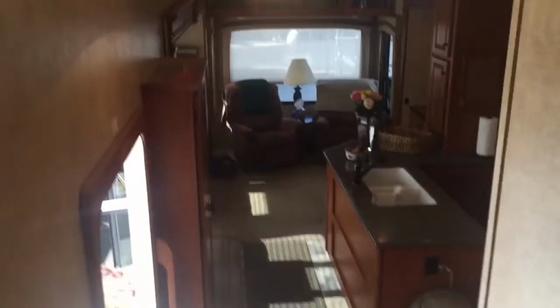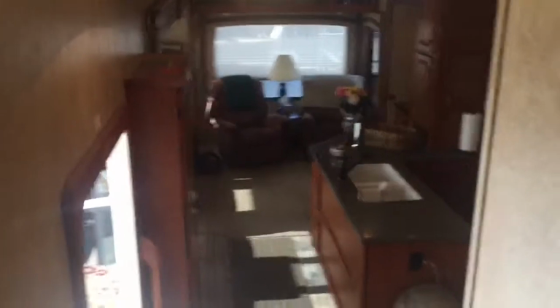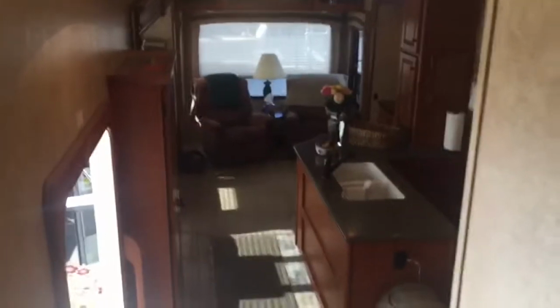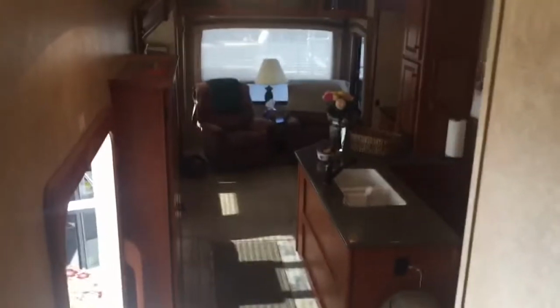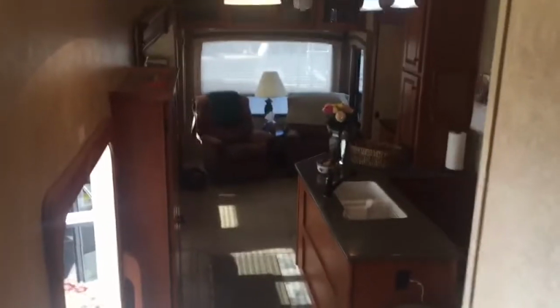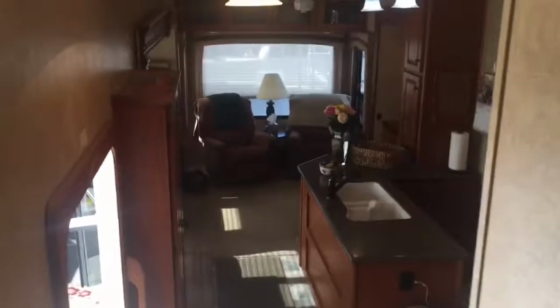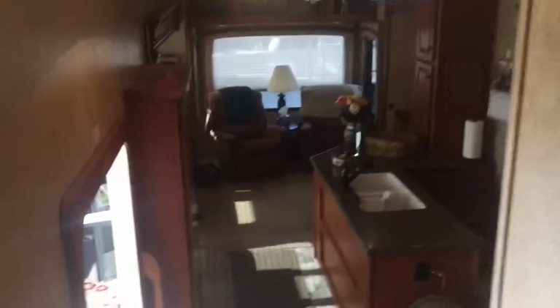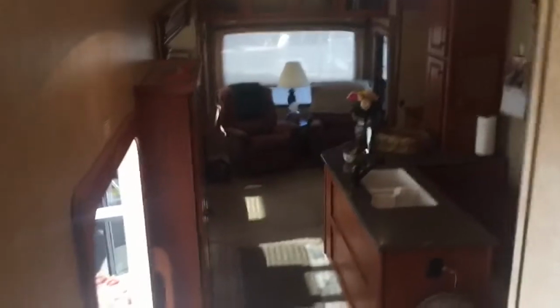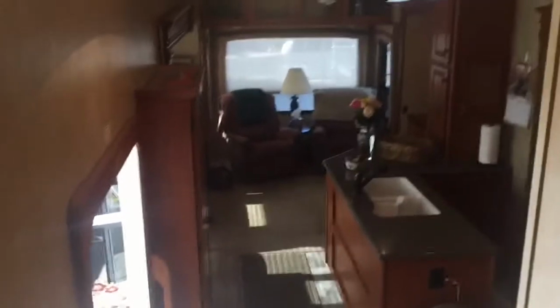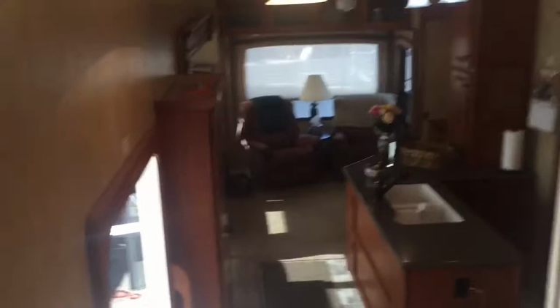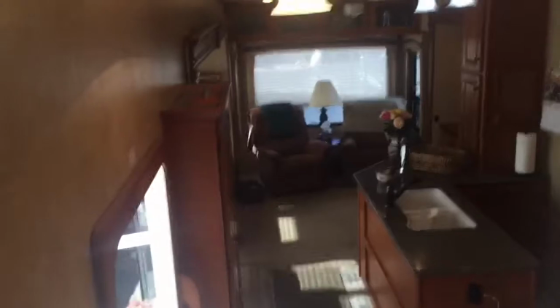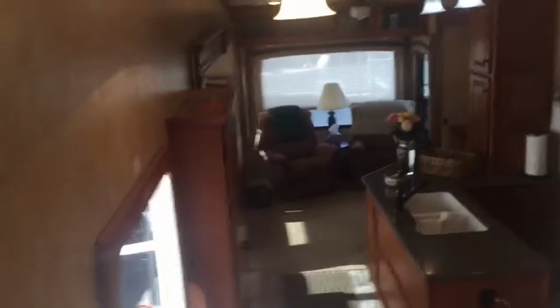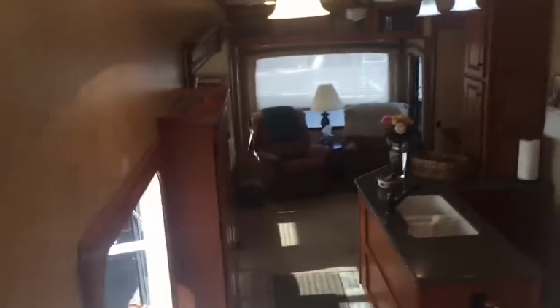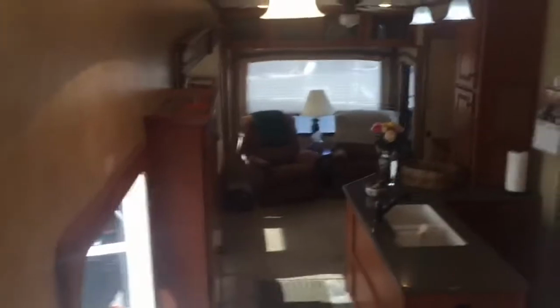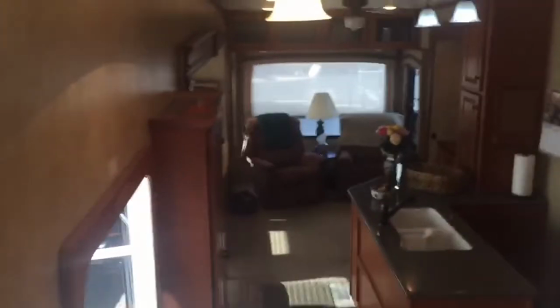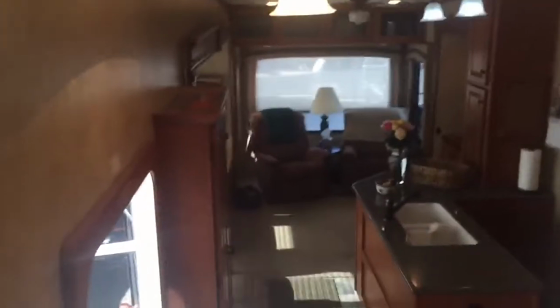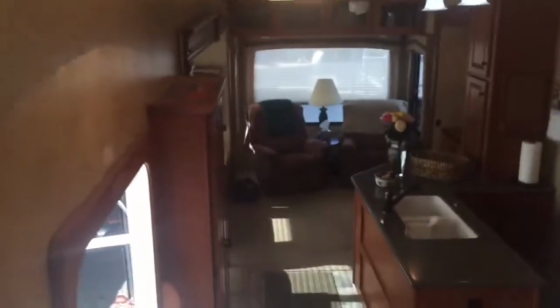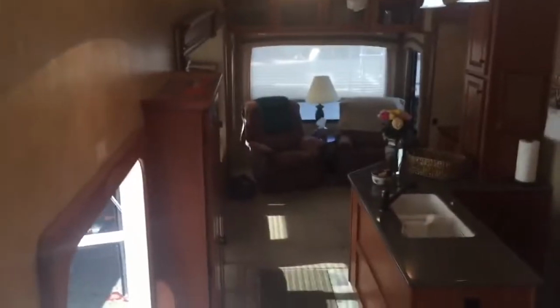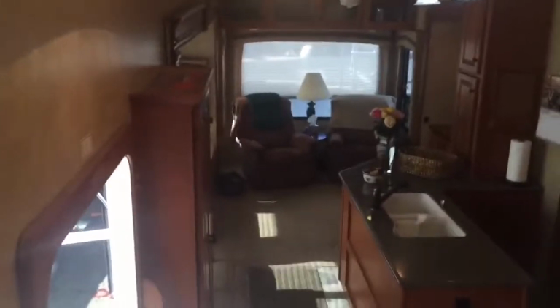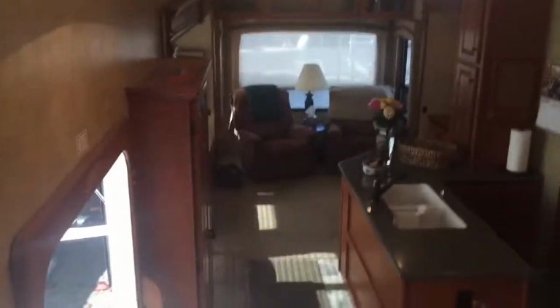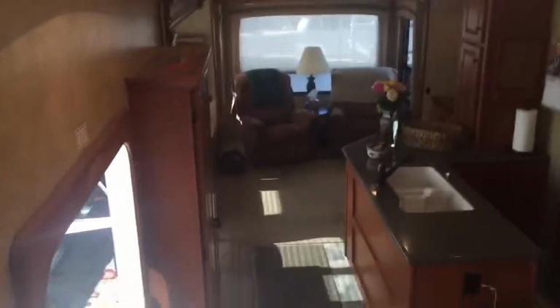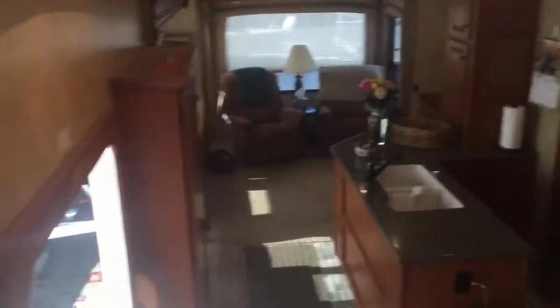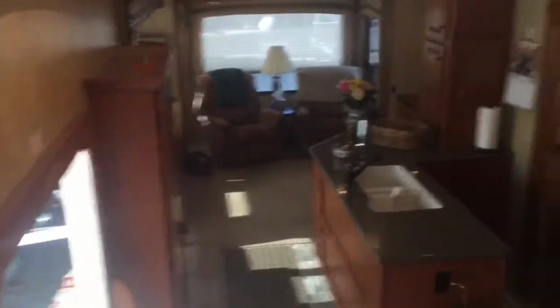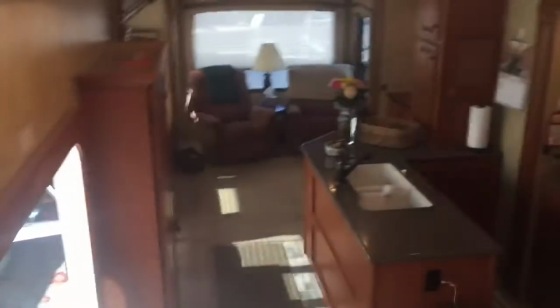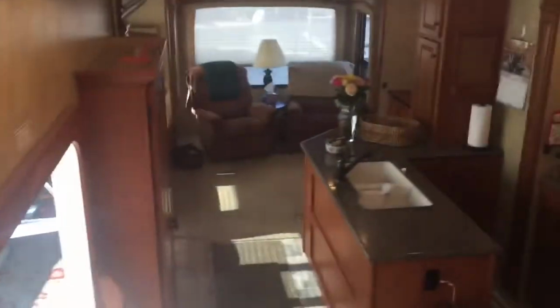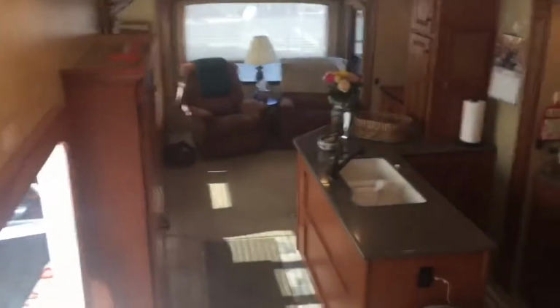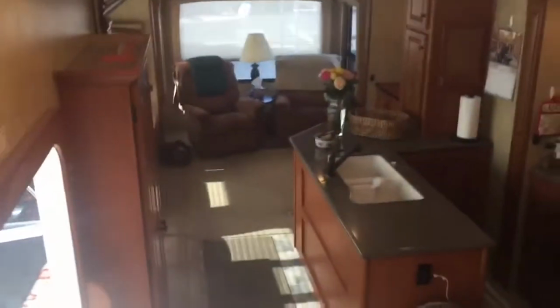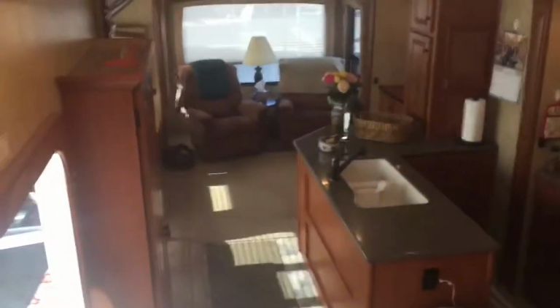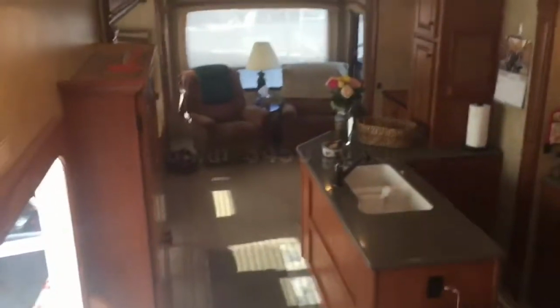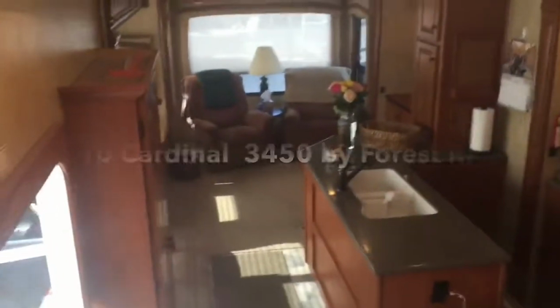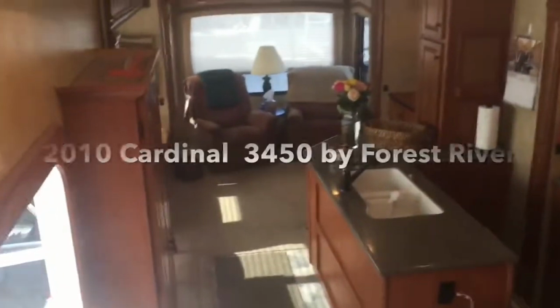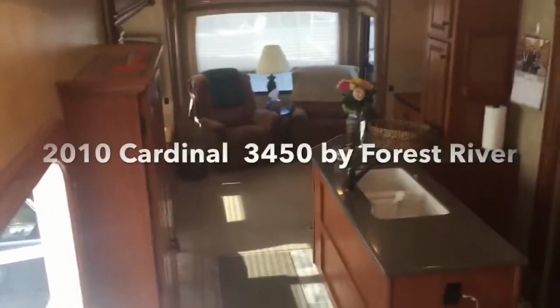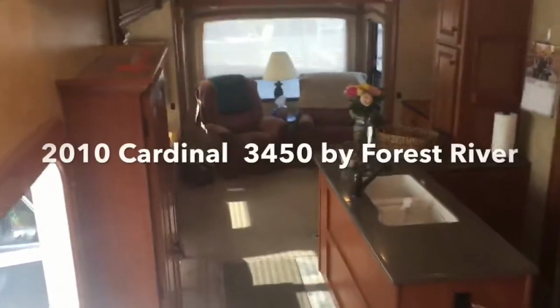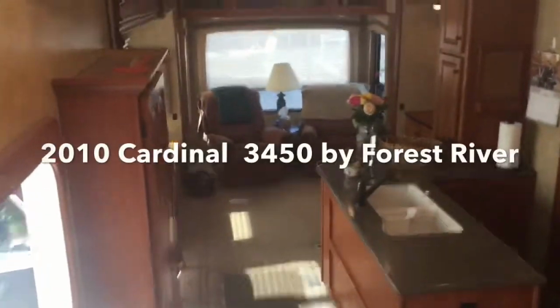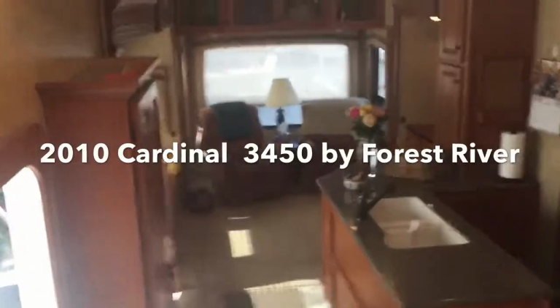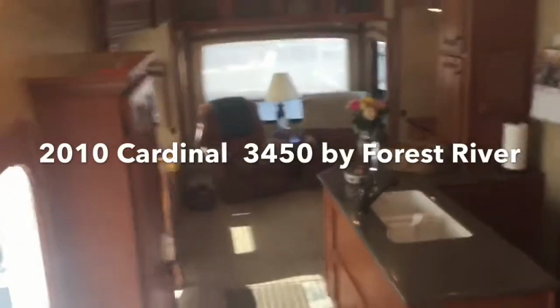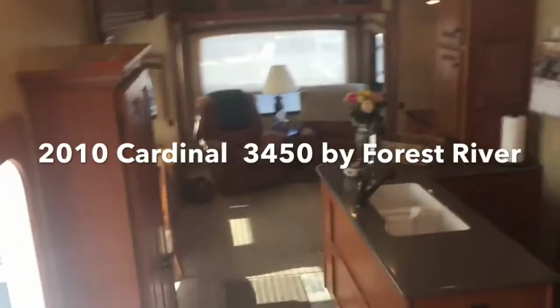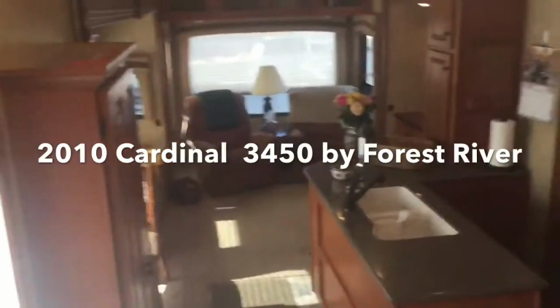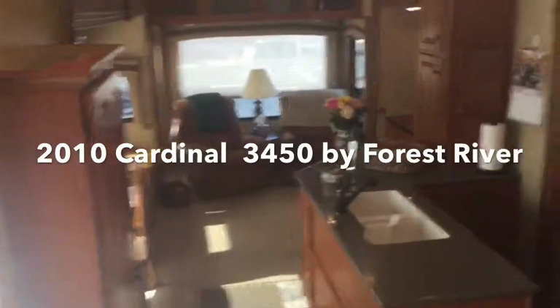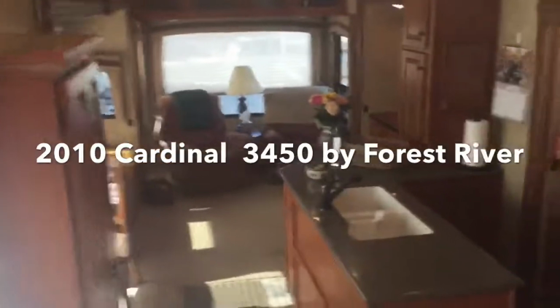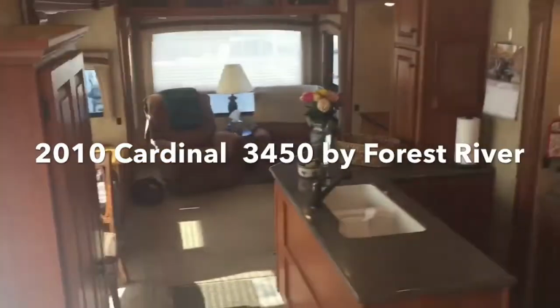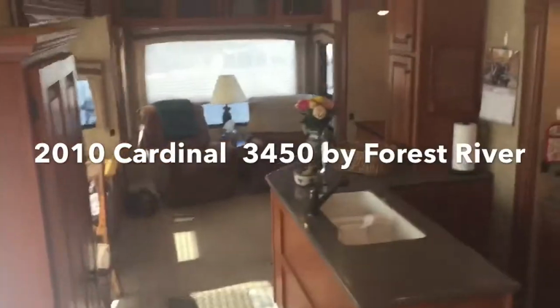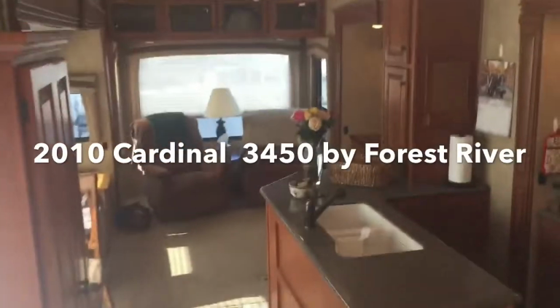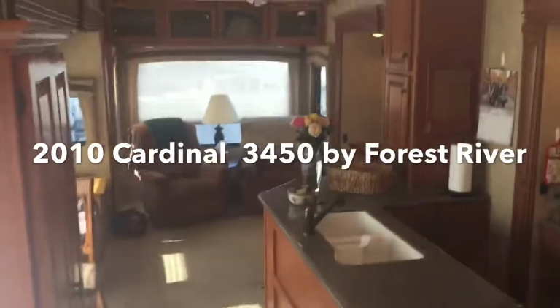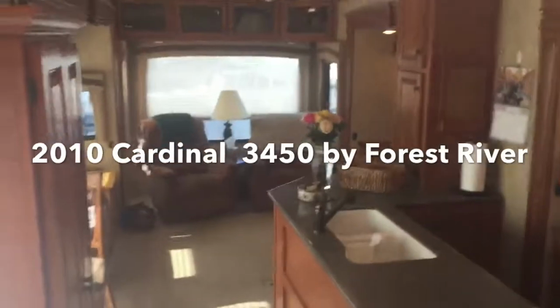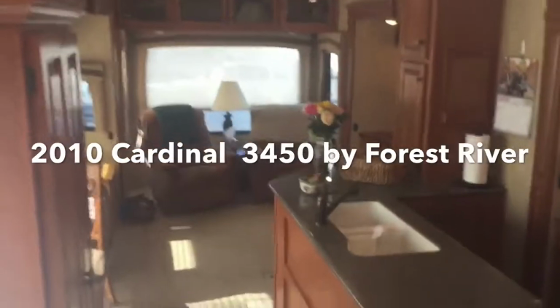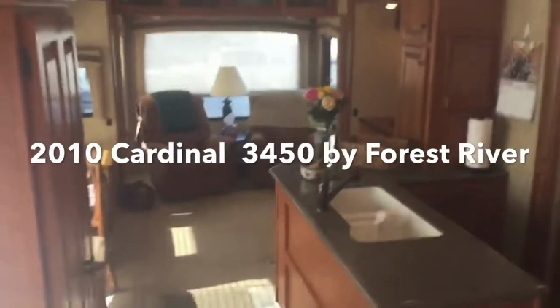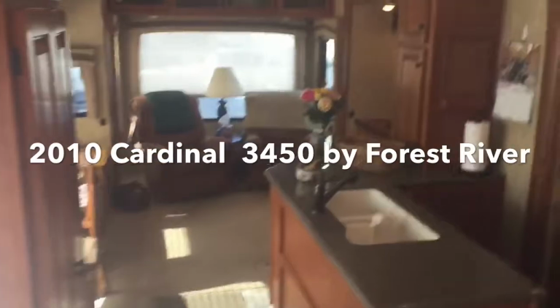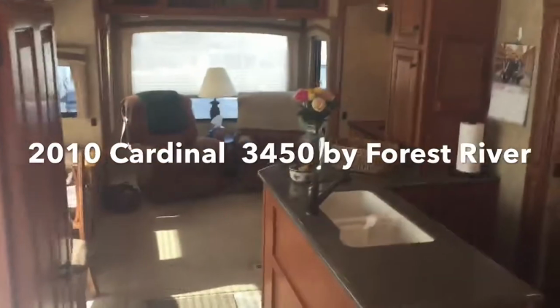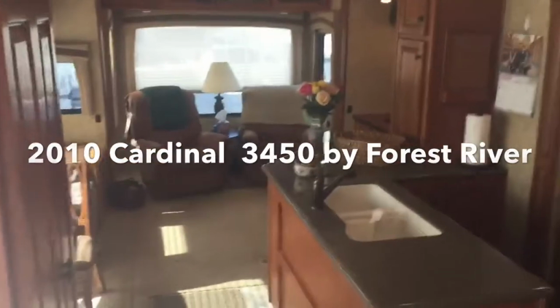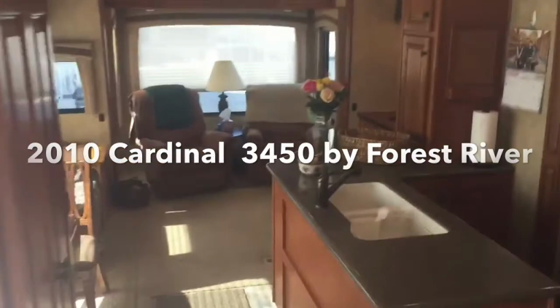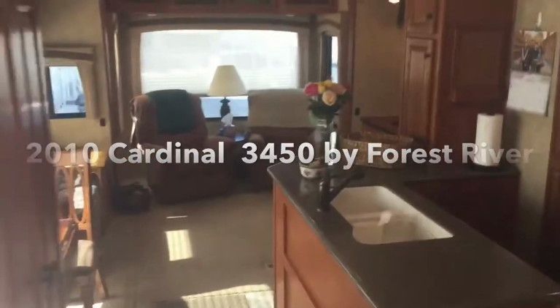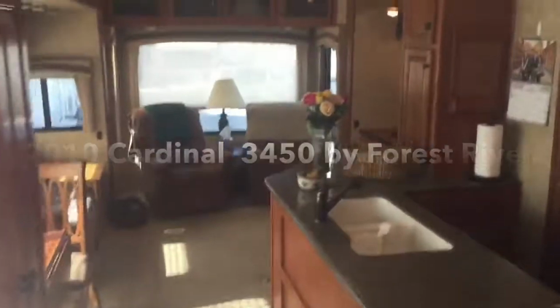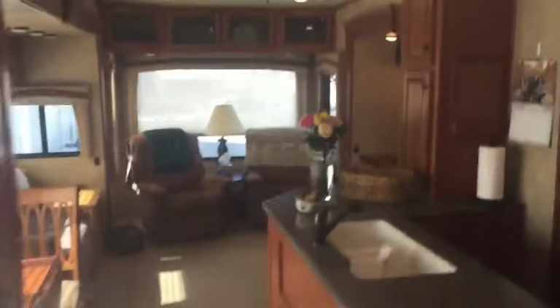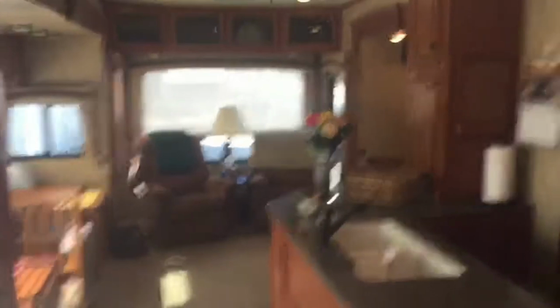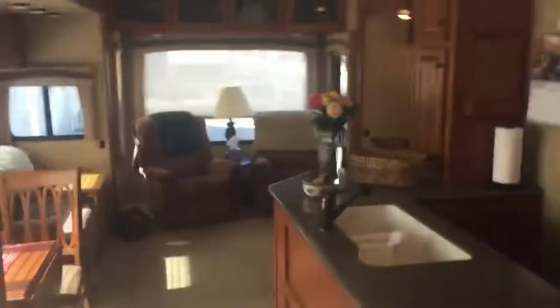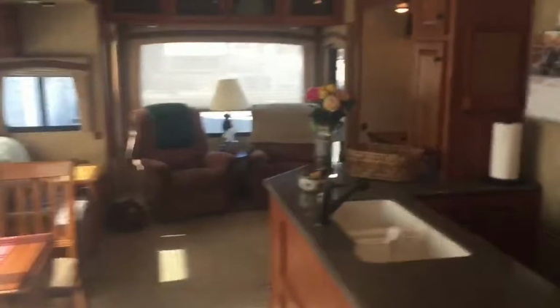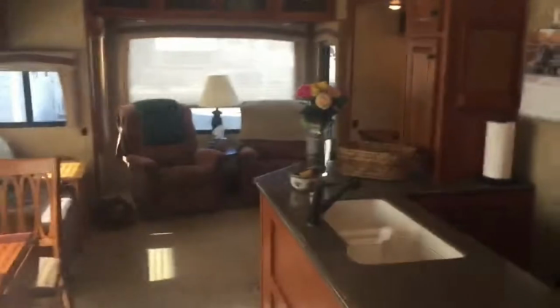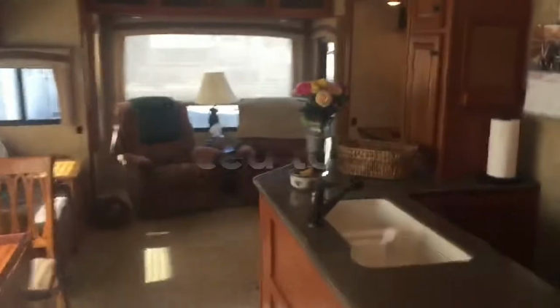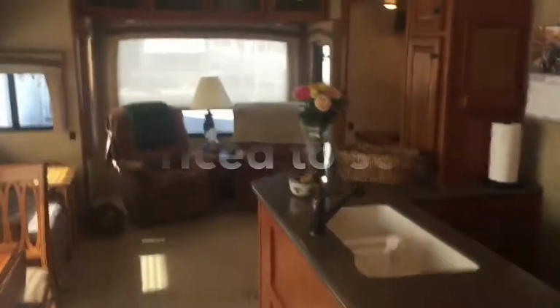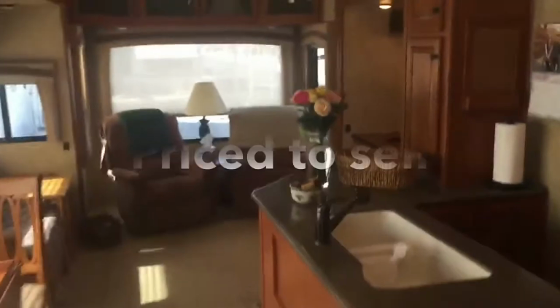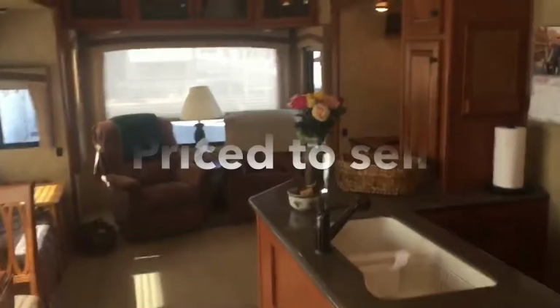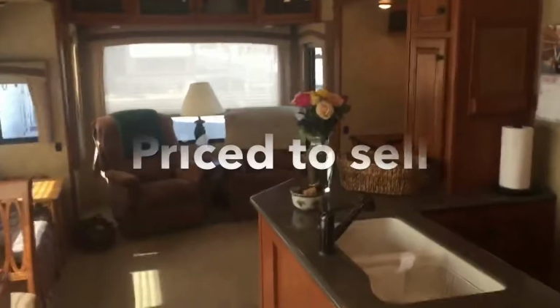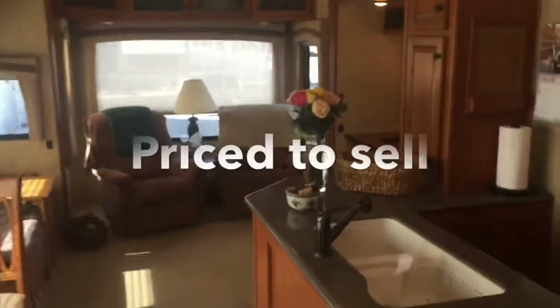So that is the Cardinal model 3450, 2010.